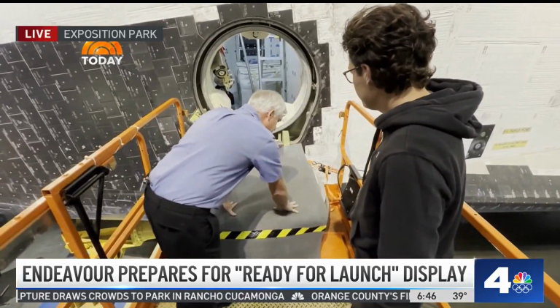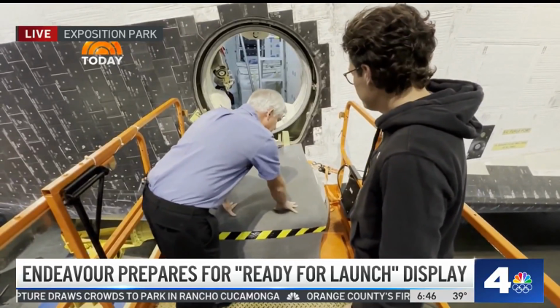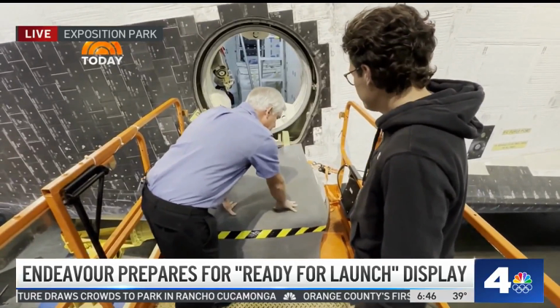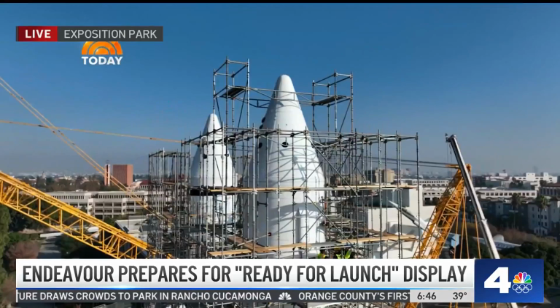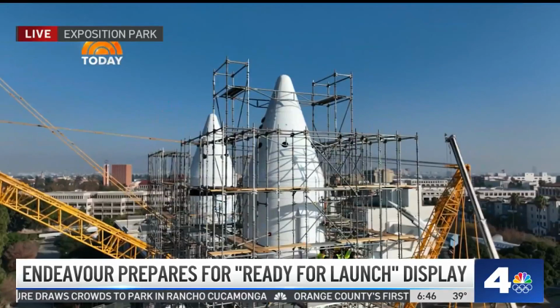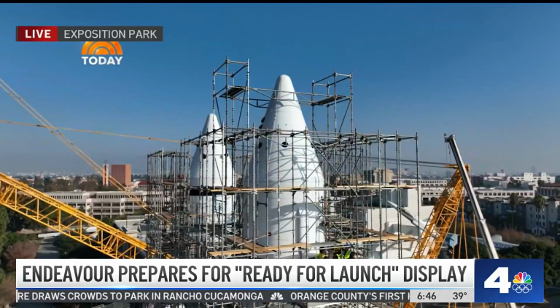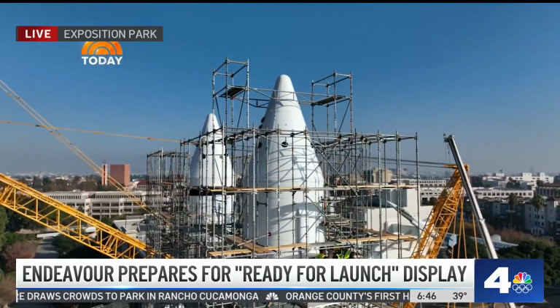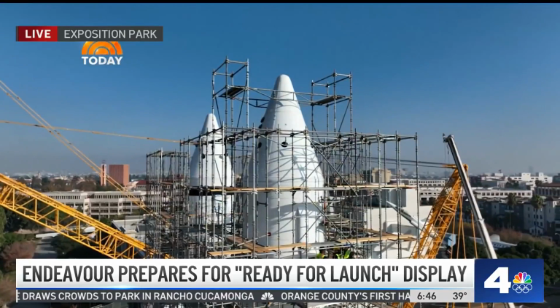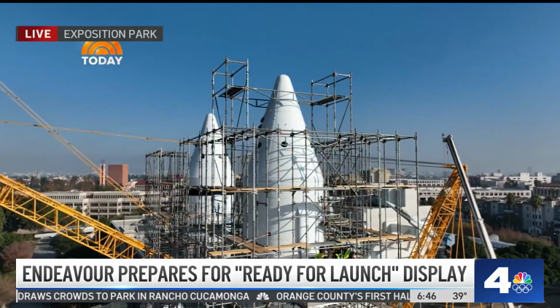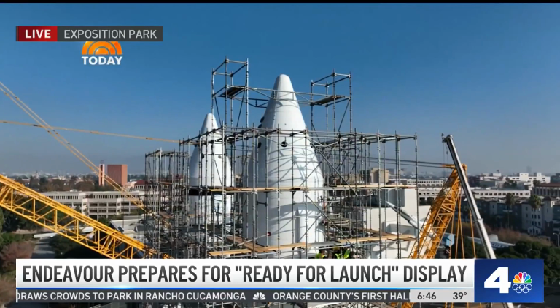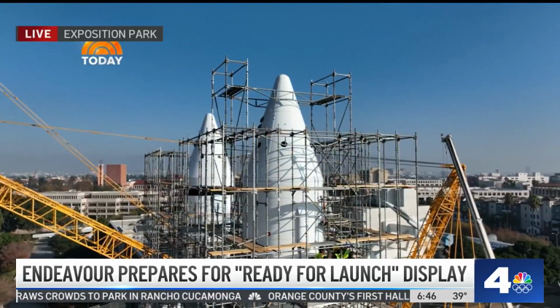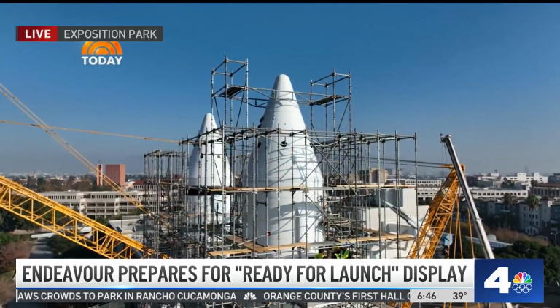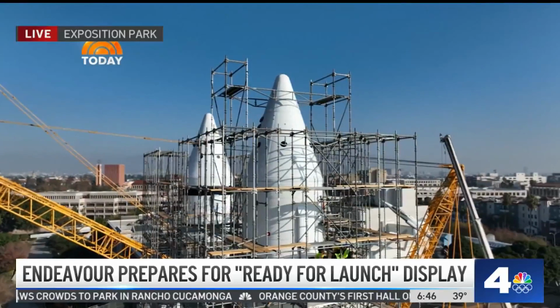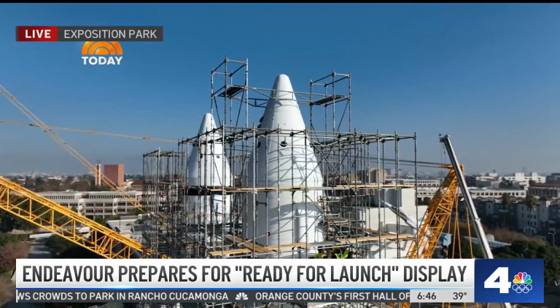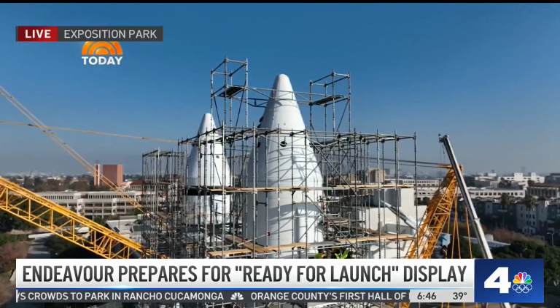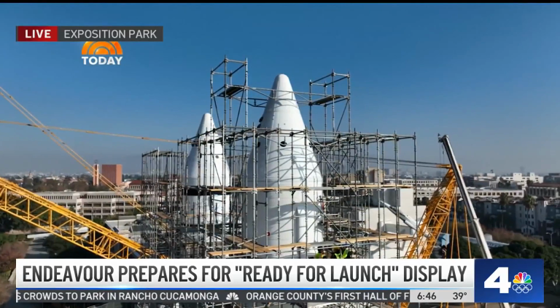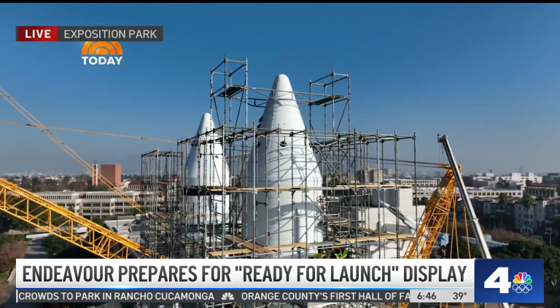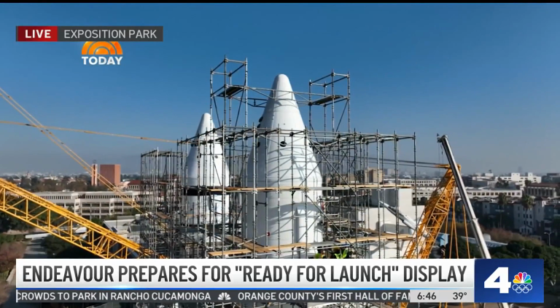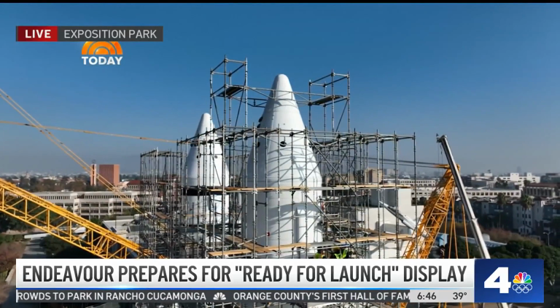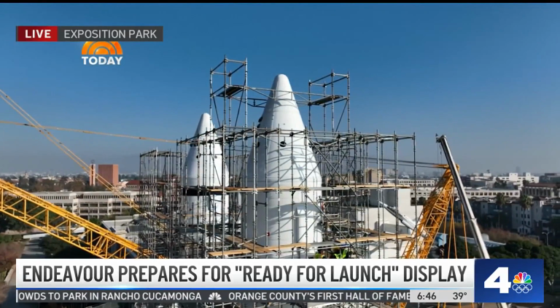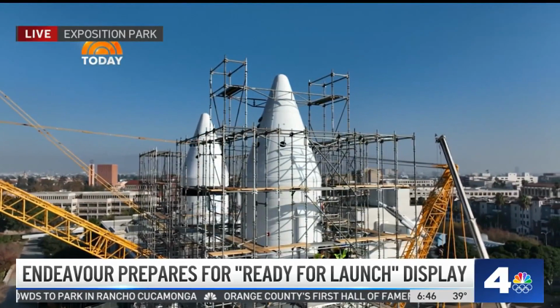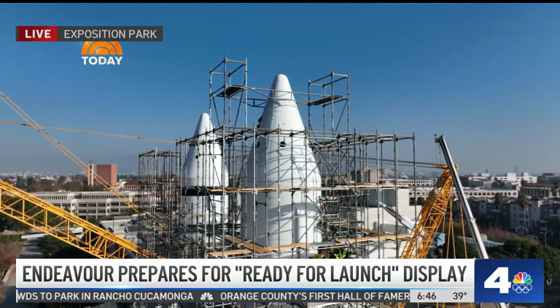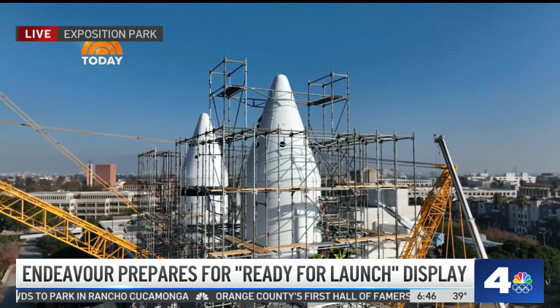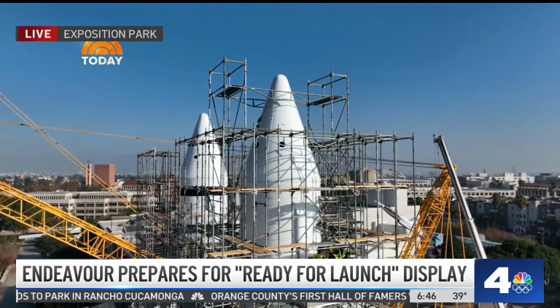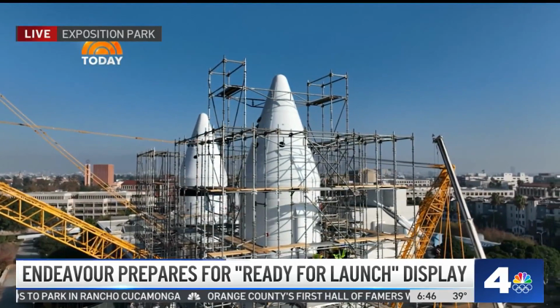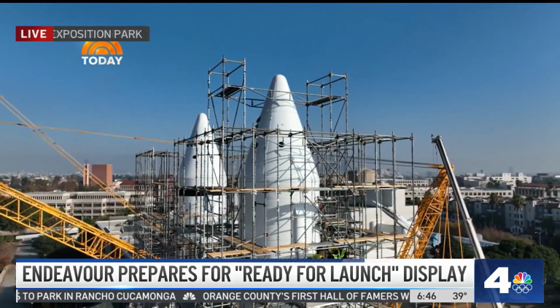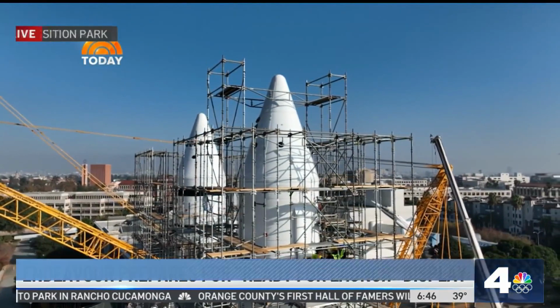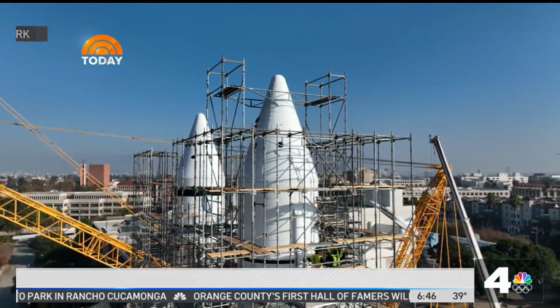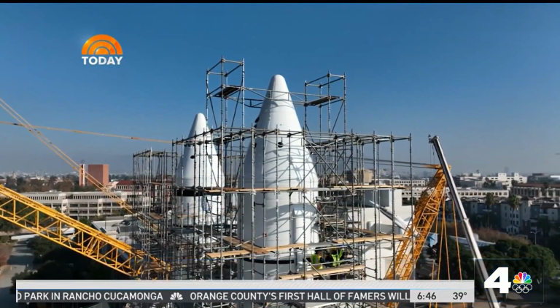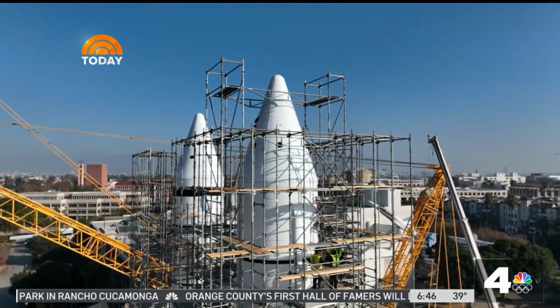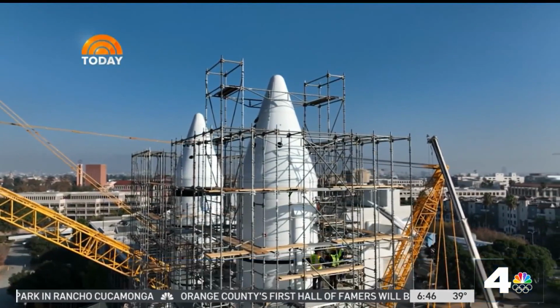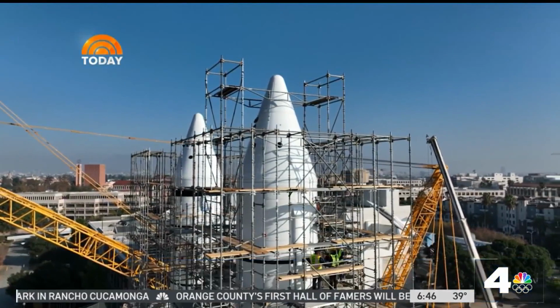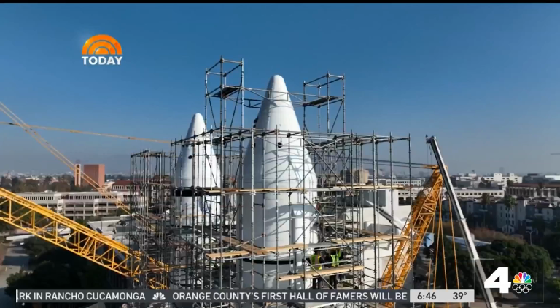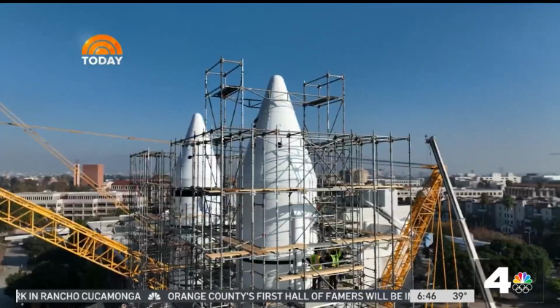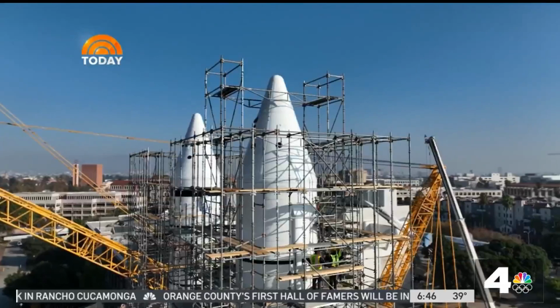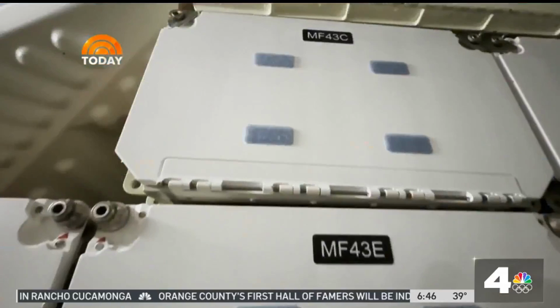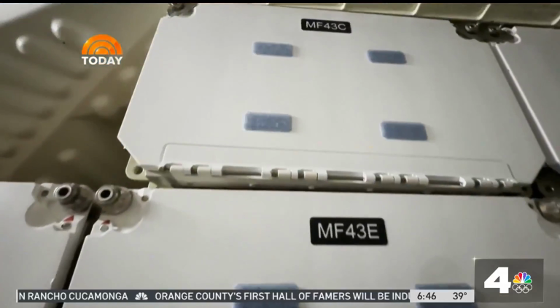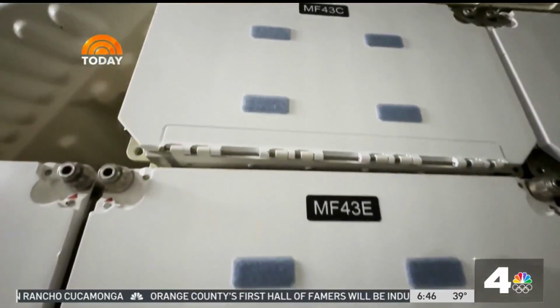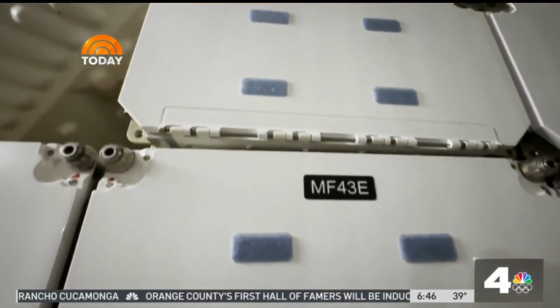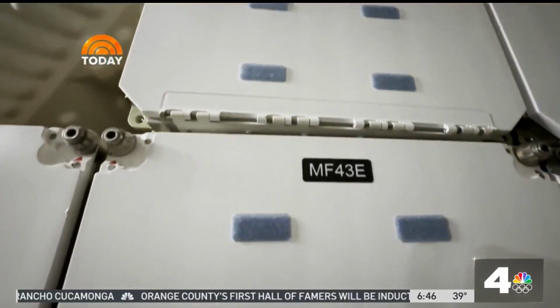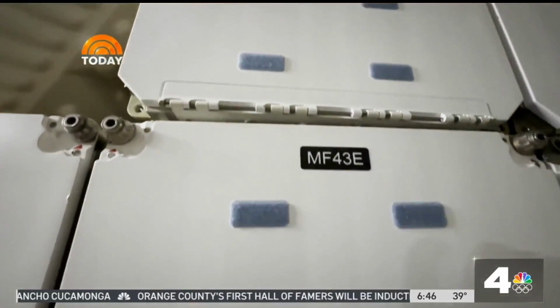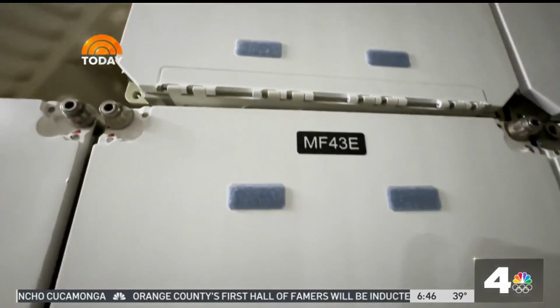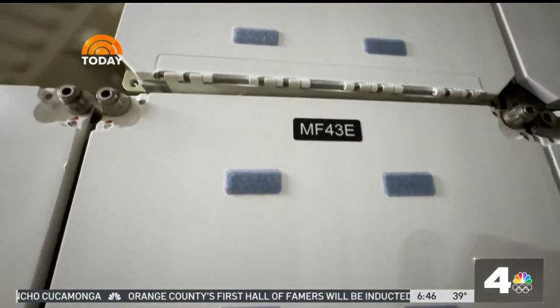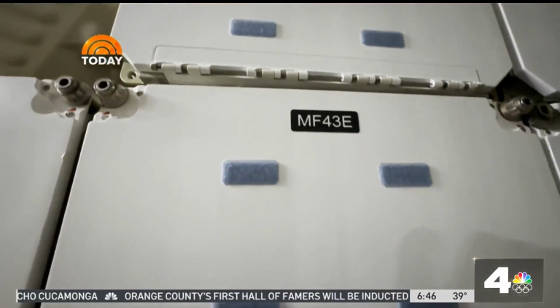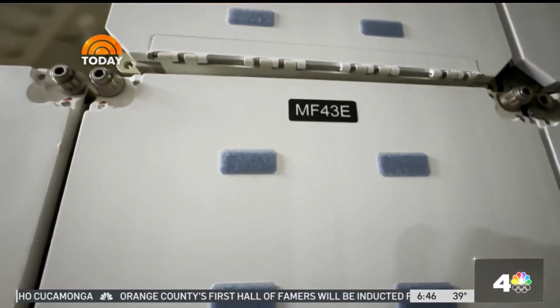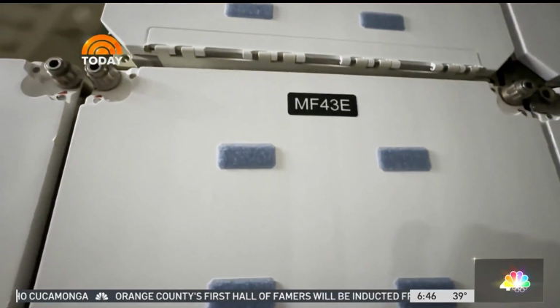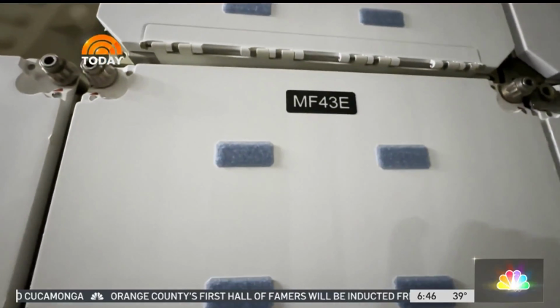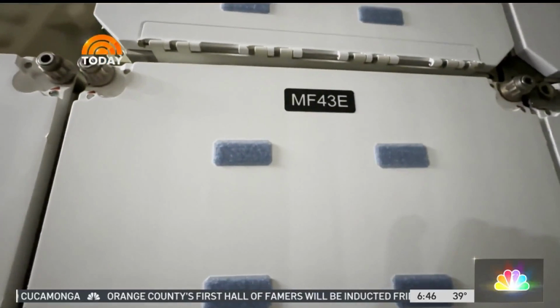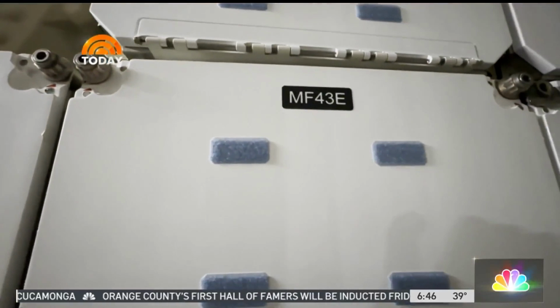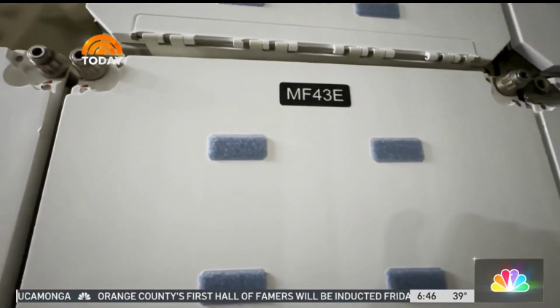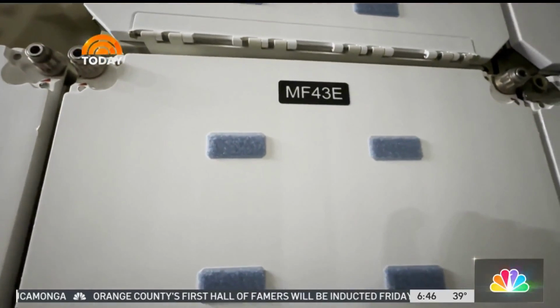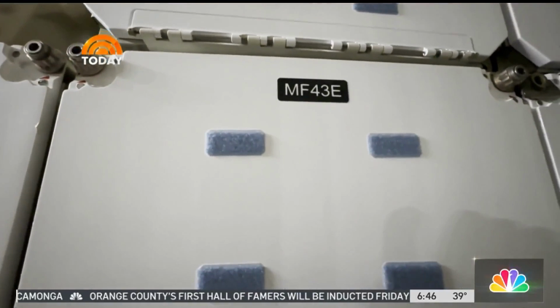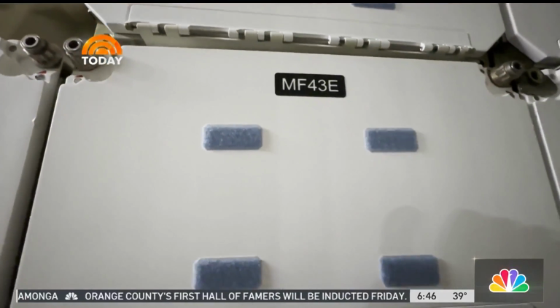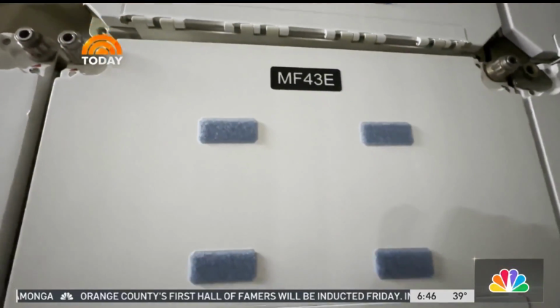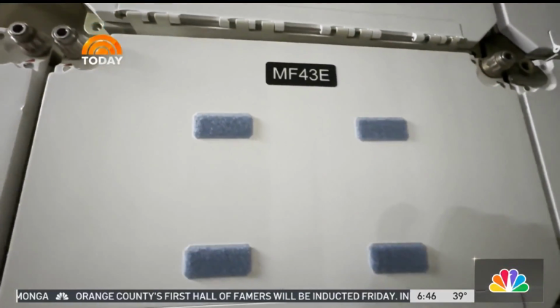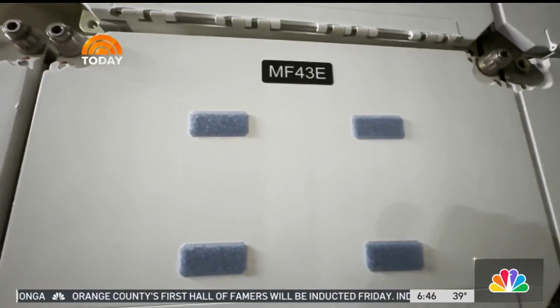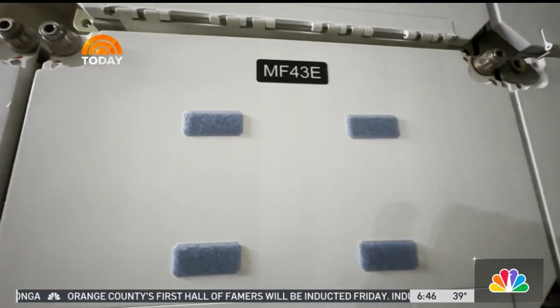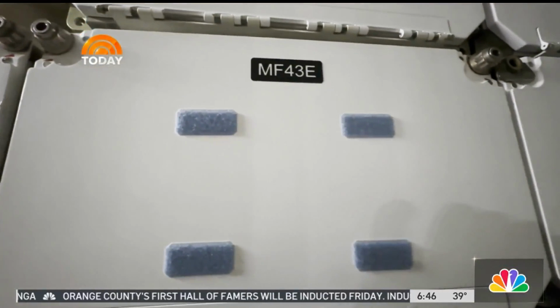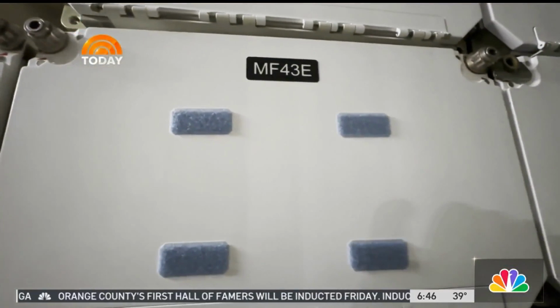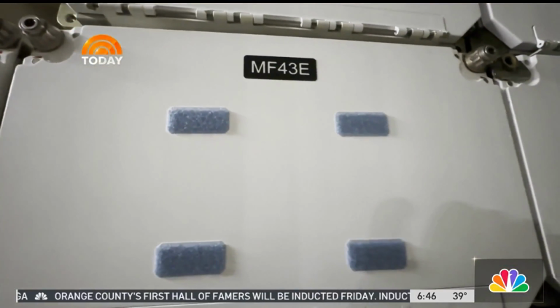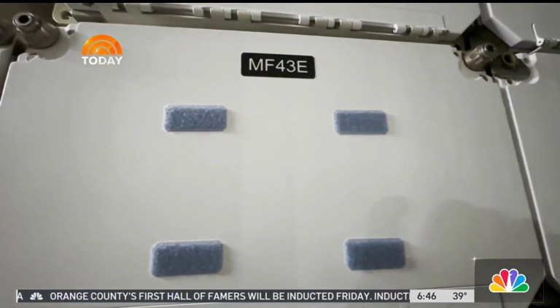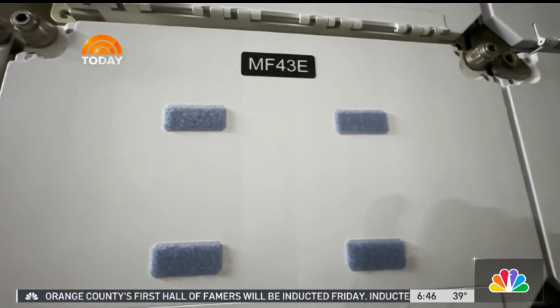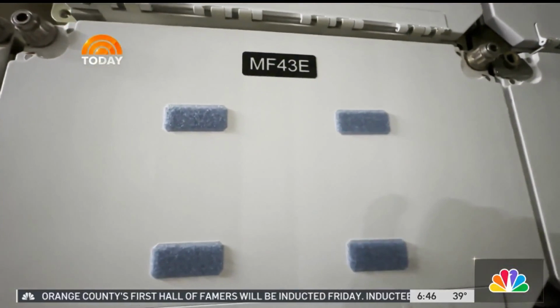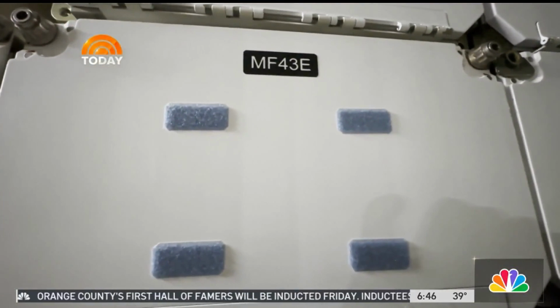I actually got to sit in the flight deck and experience it for myself. It's extraordinary. I spent a lot of time talking to Jeff Rudolph, who runs the California Science Center here and has been spearheading this project for quite some time. Here's a little of what he had to say to me.